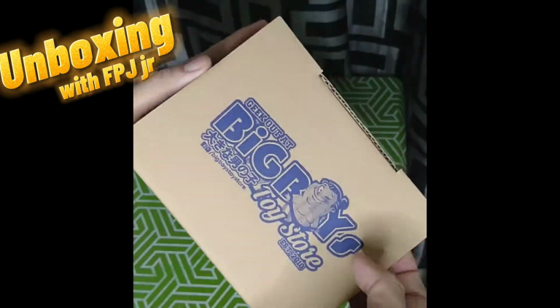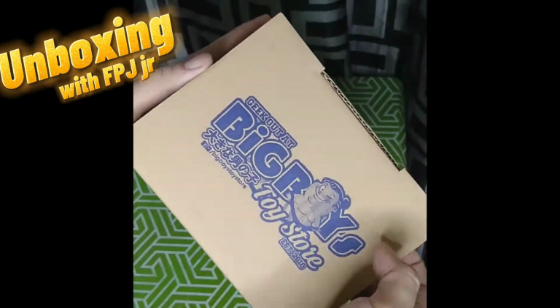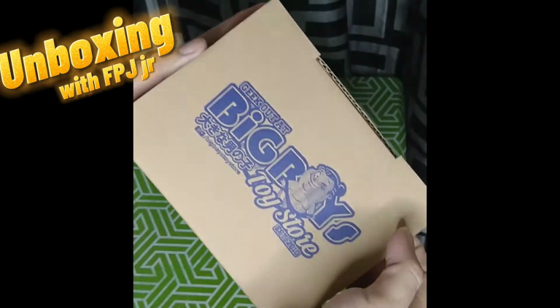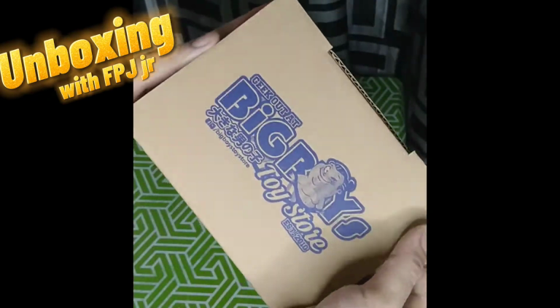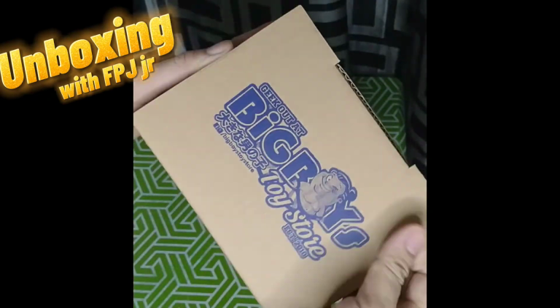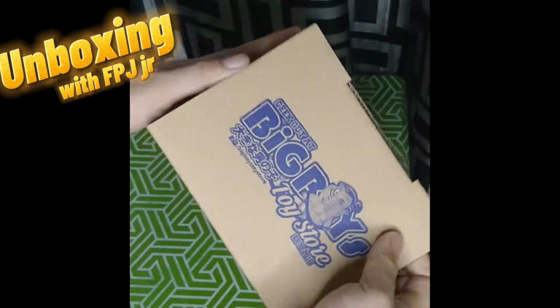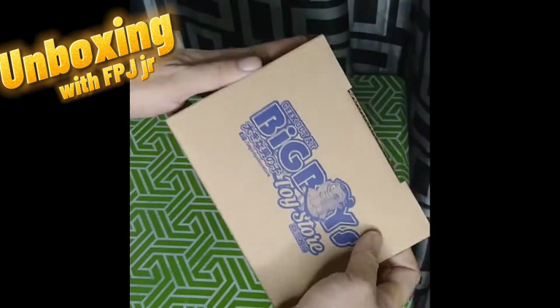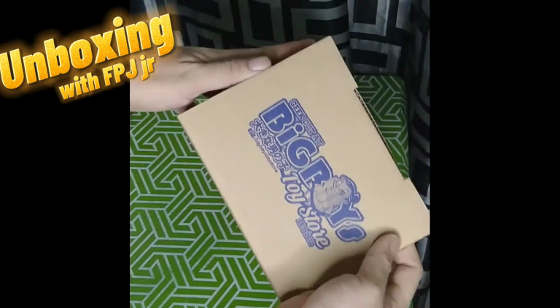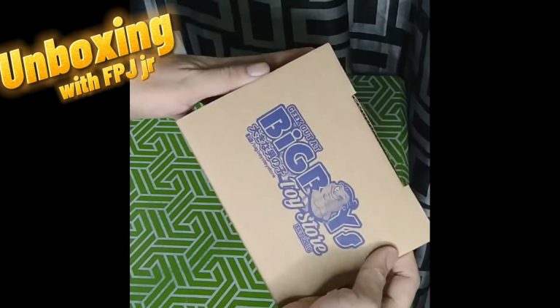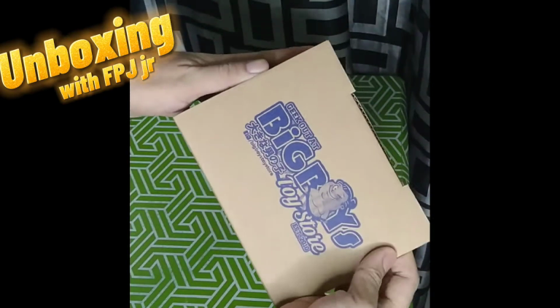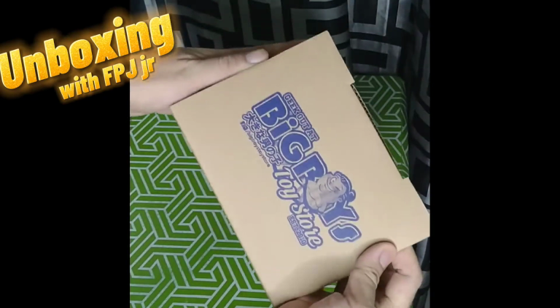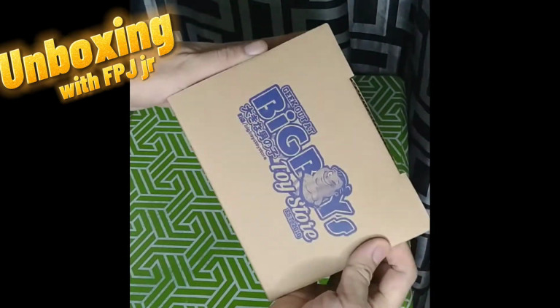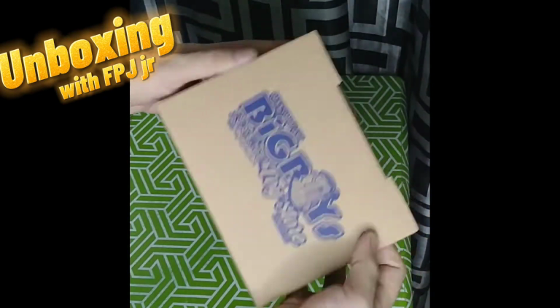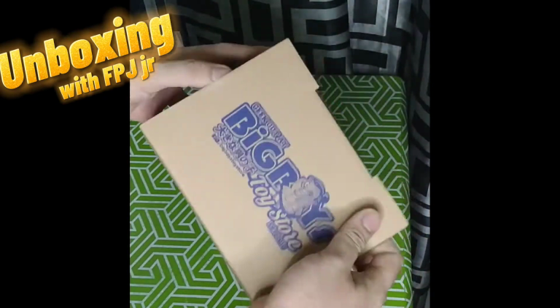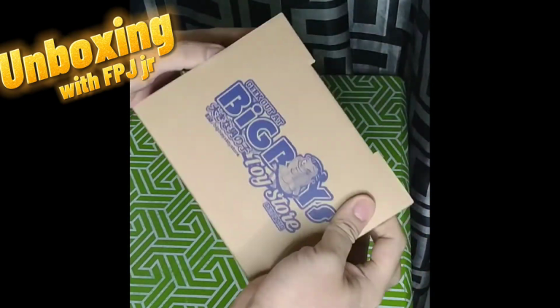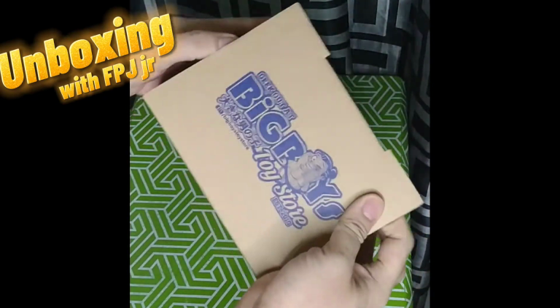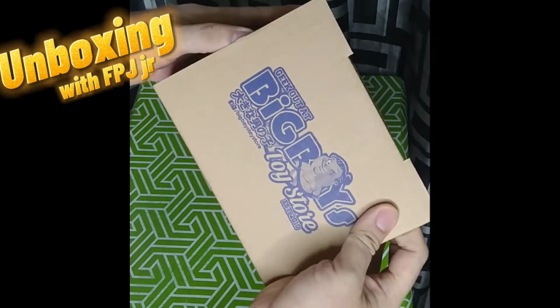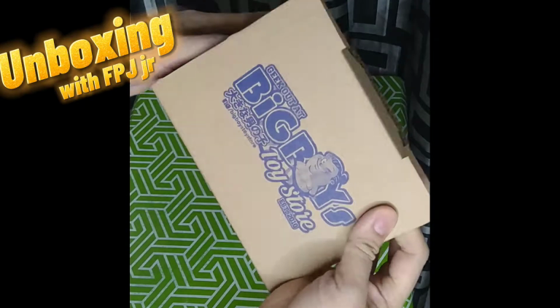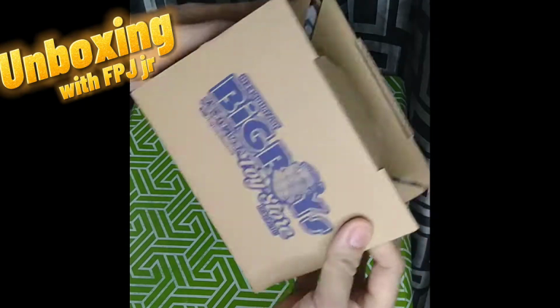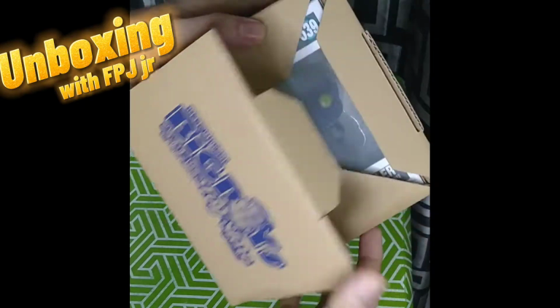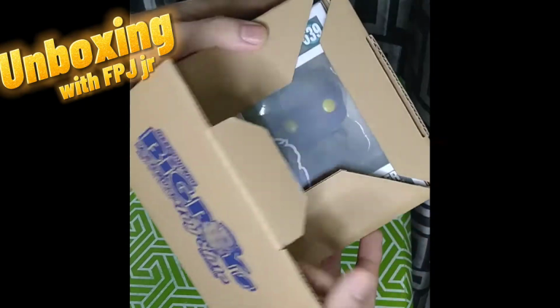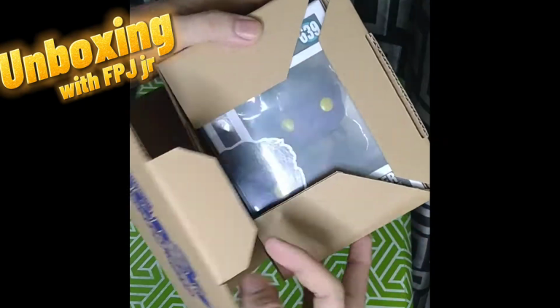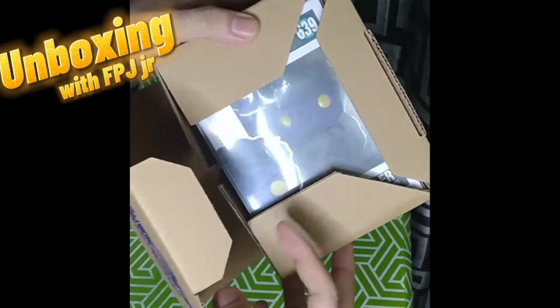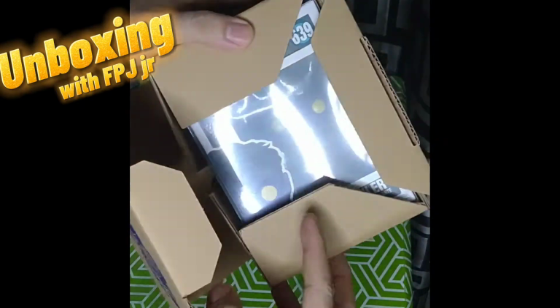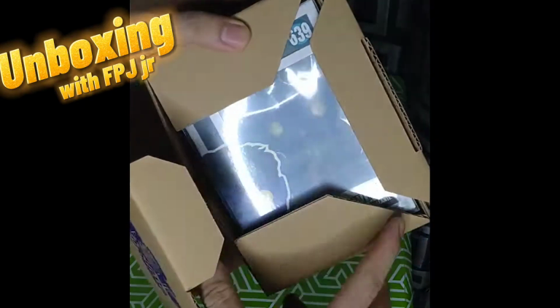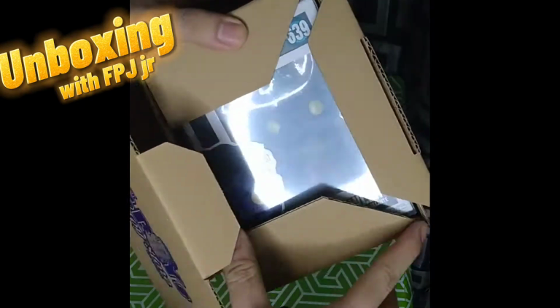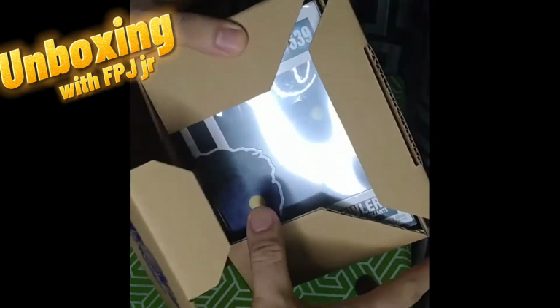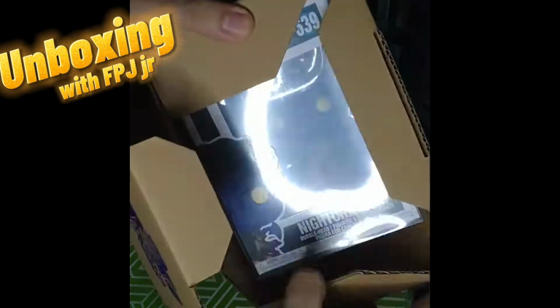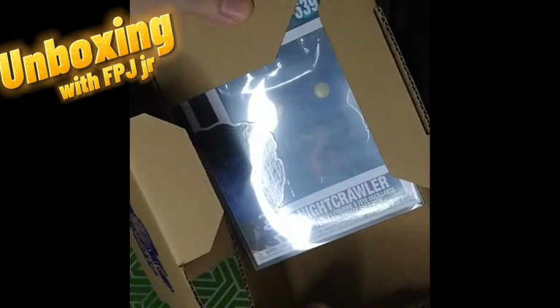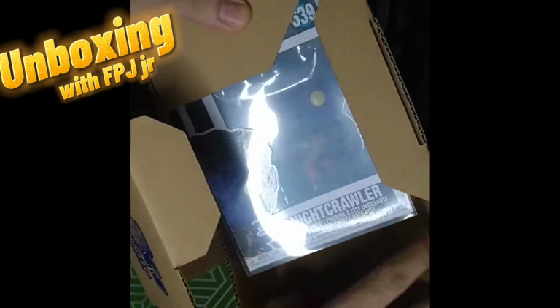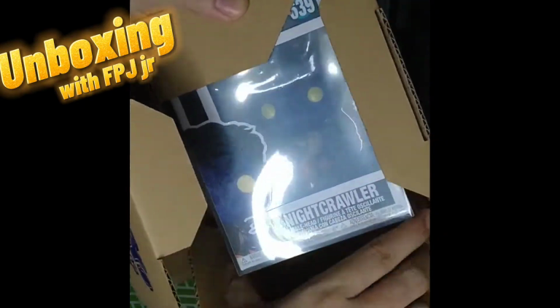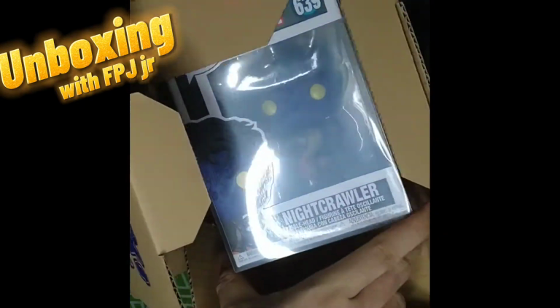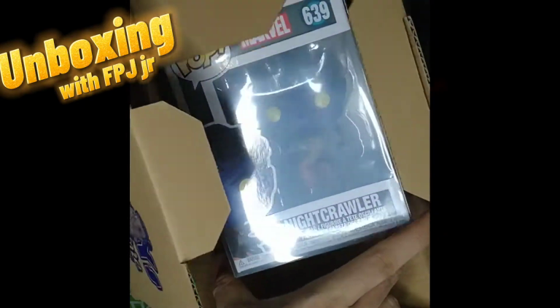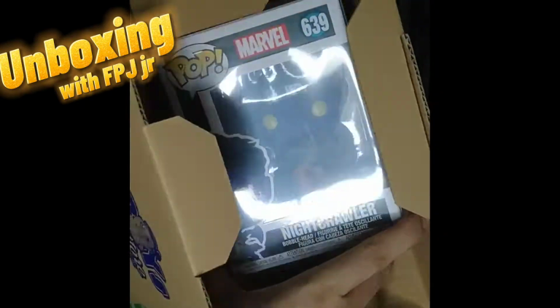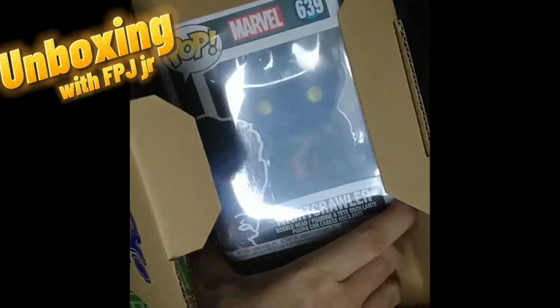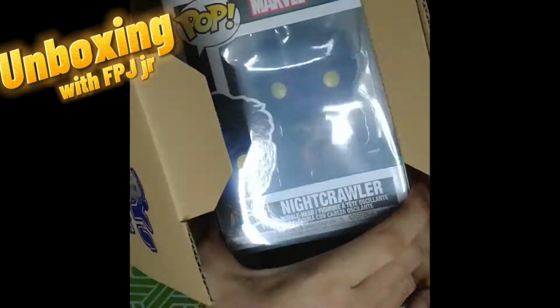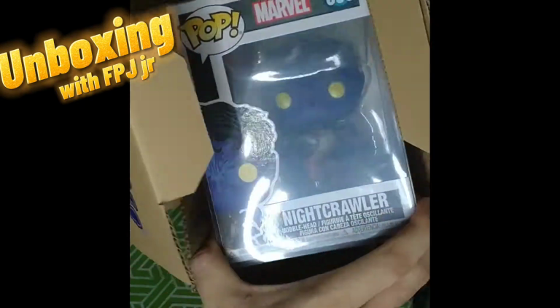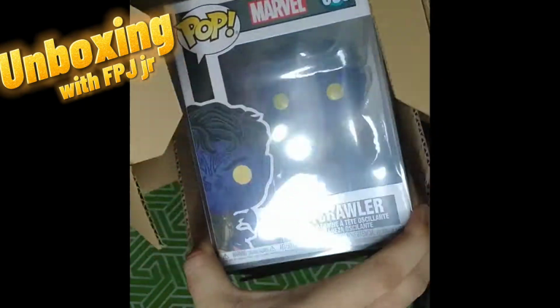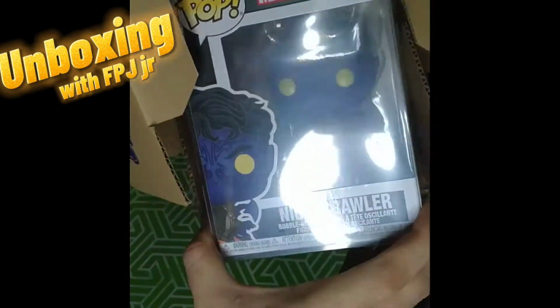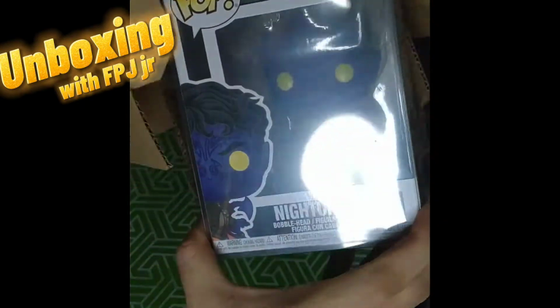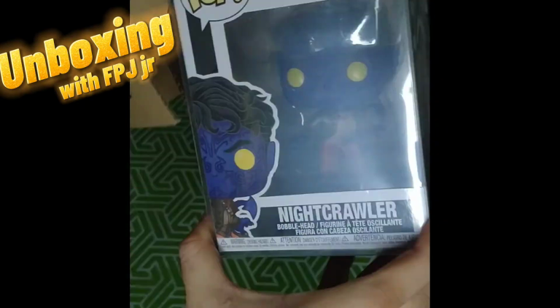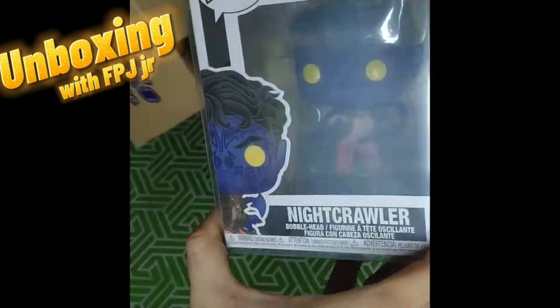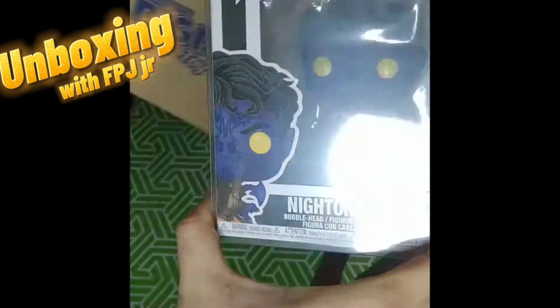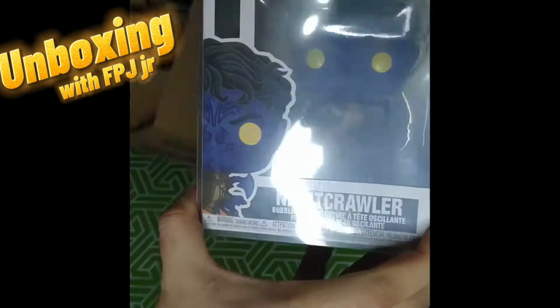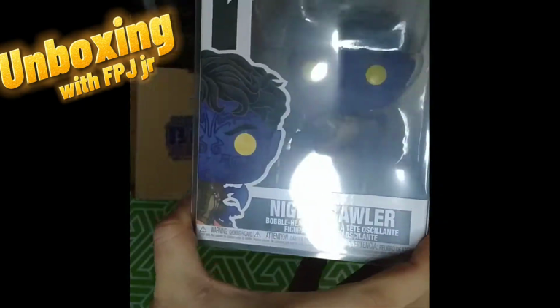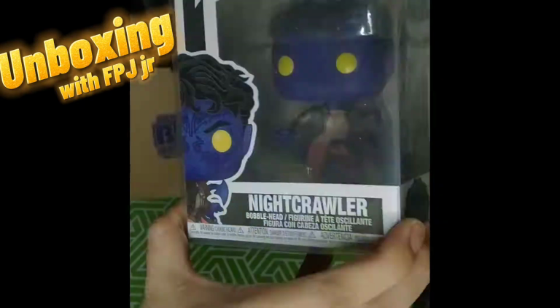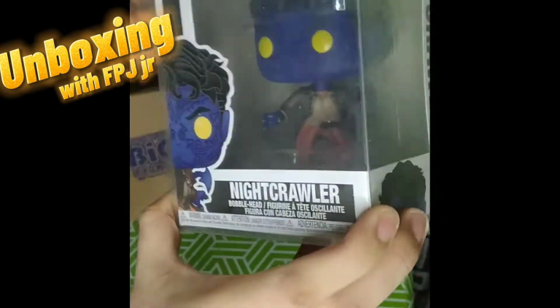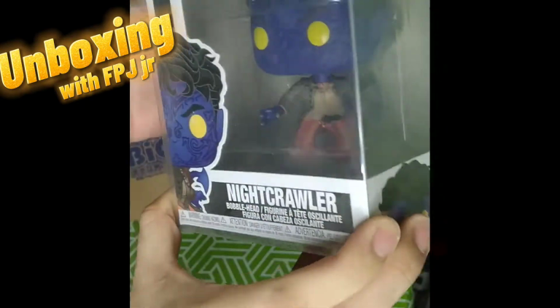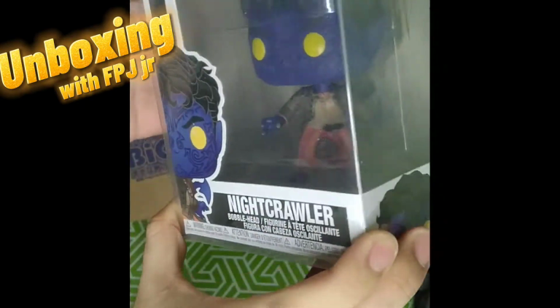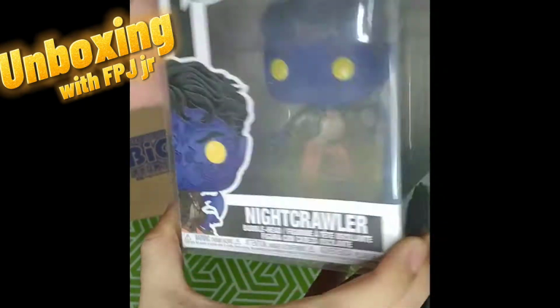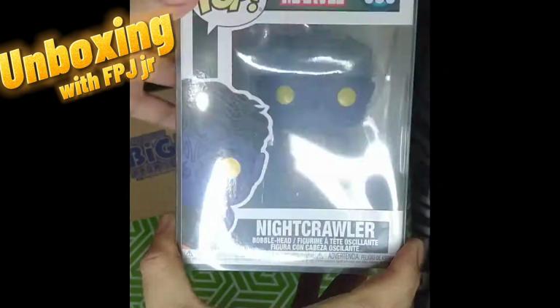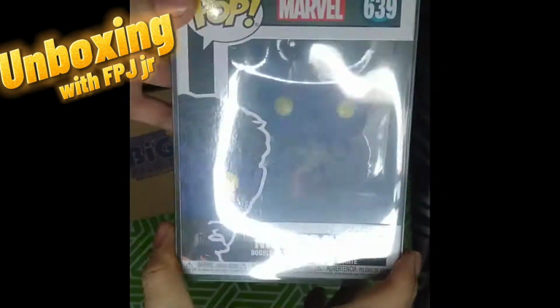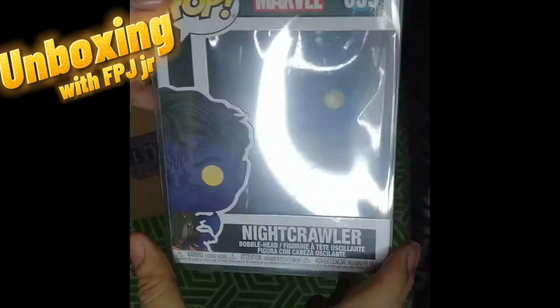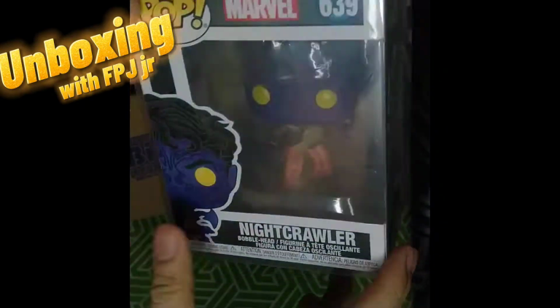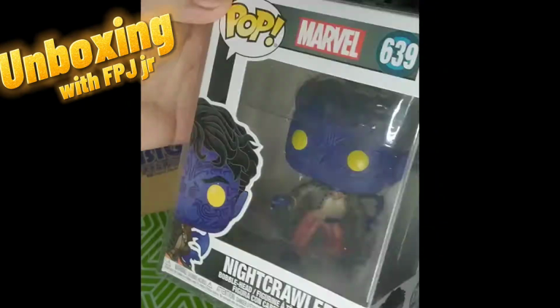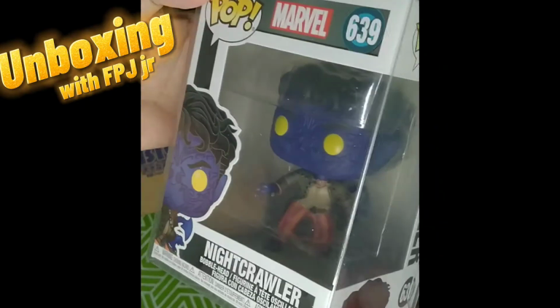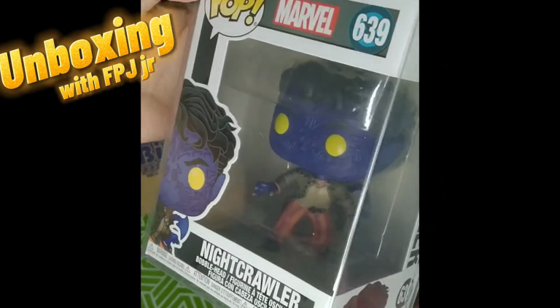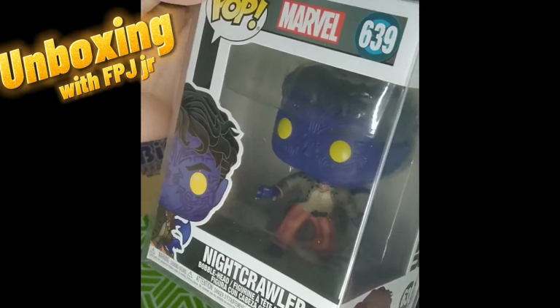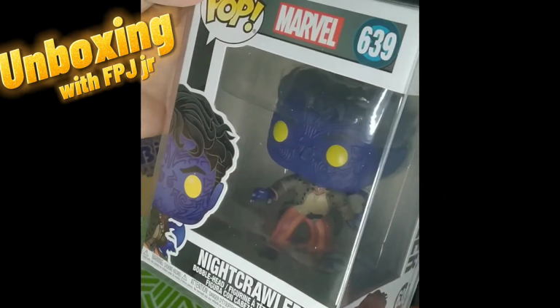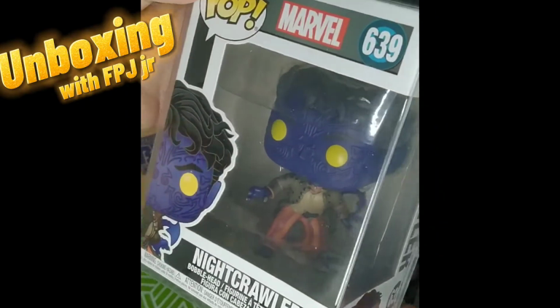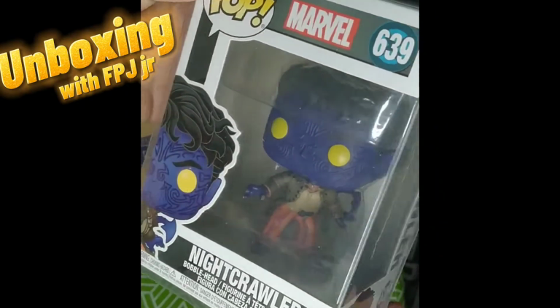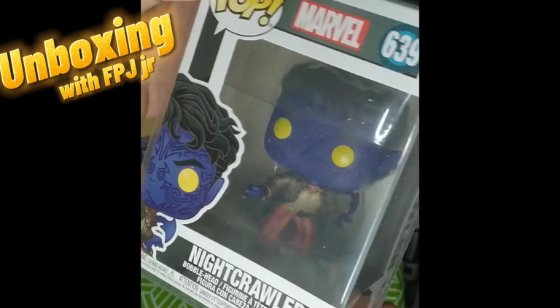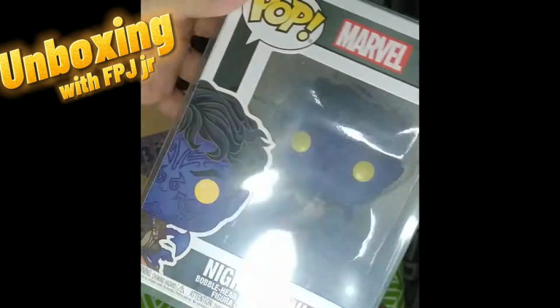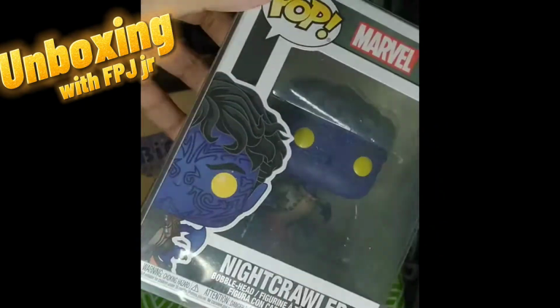As you can see, it's well packaged and it's full of bubble wrap. Let's see our Mystery Funko Pop — and it's Nightcrawler.